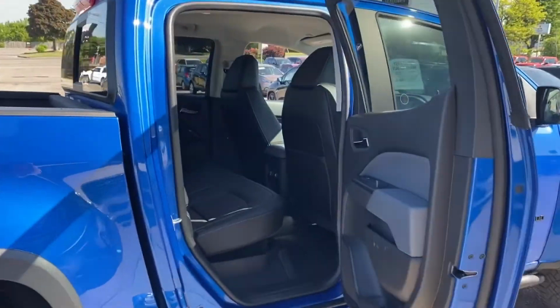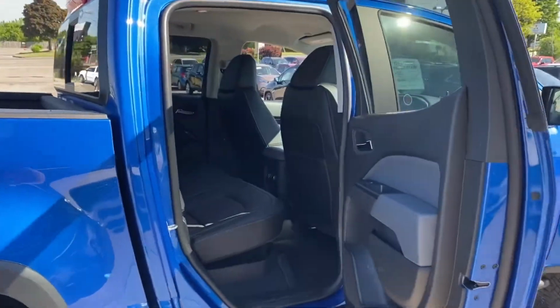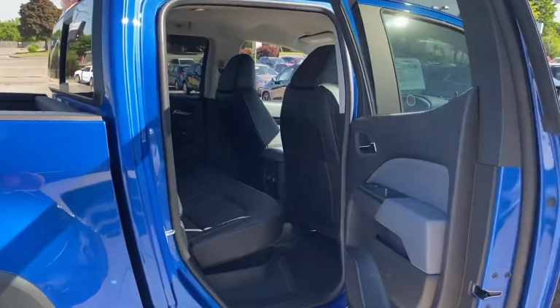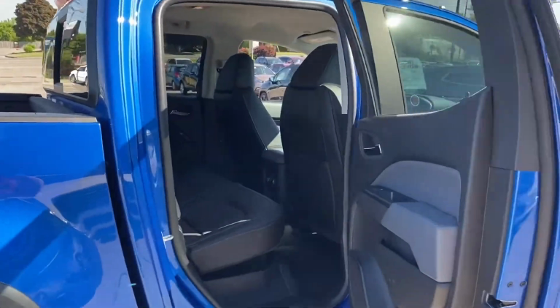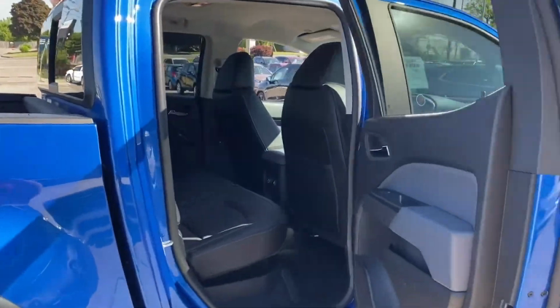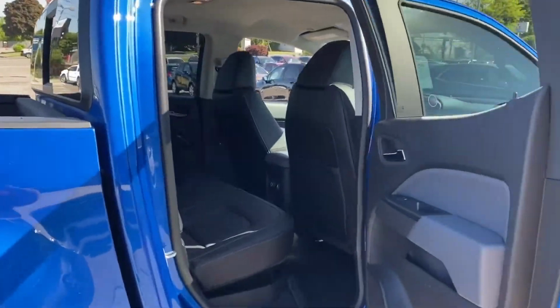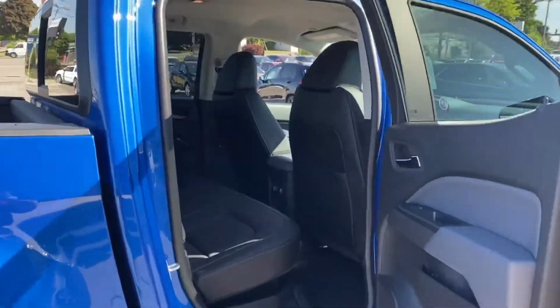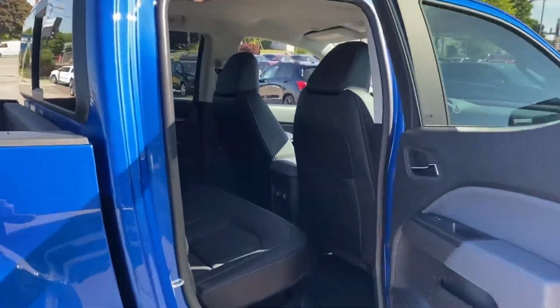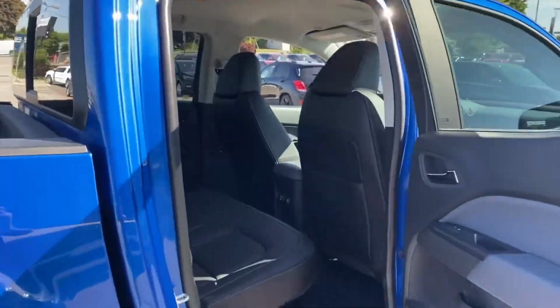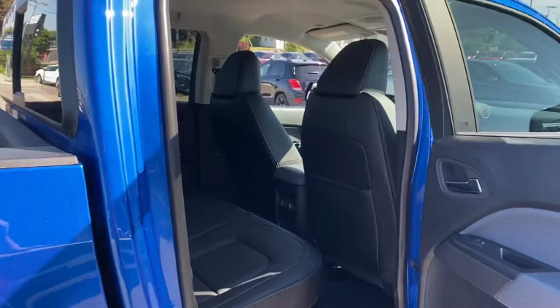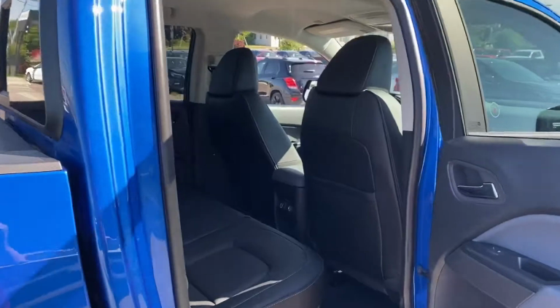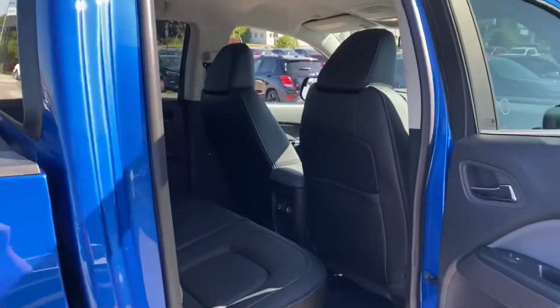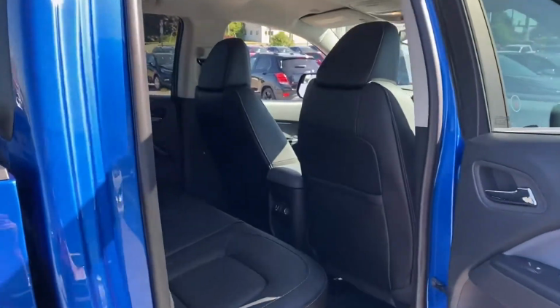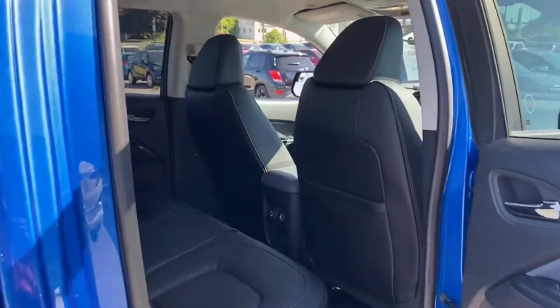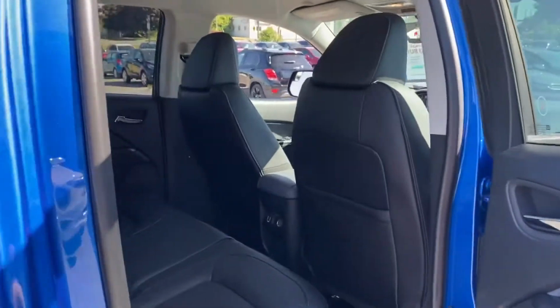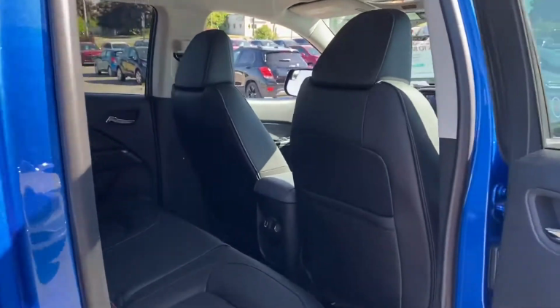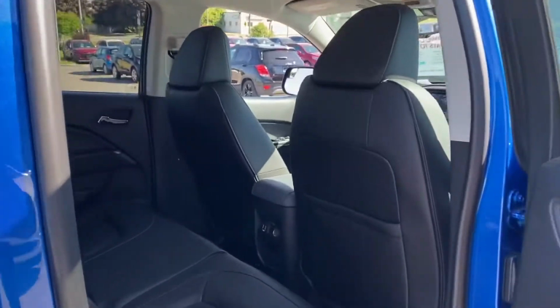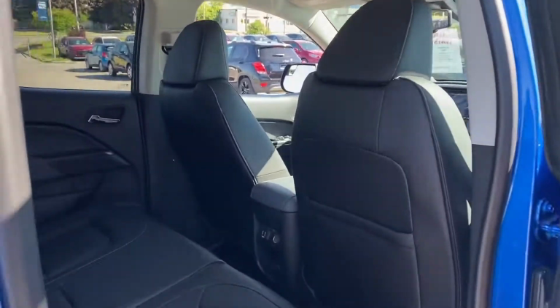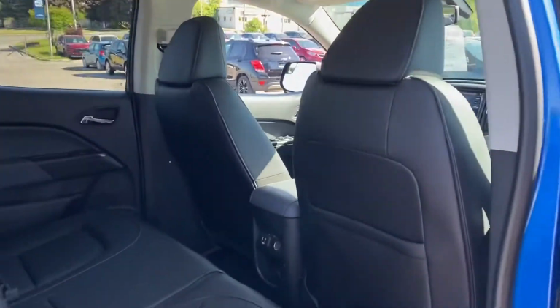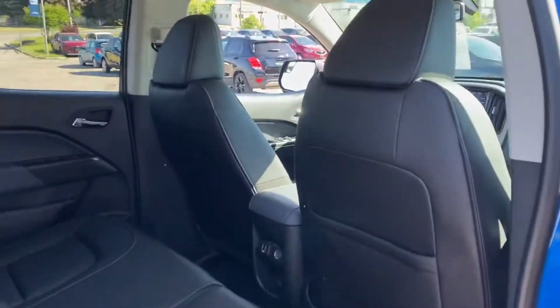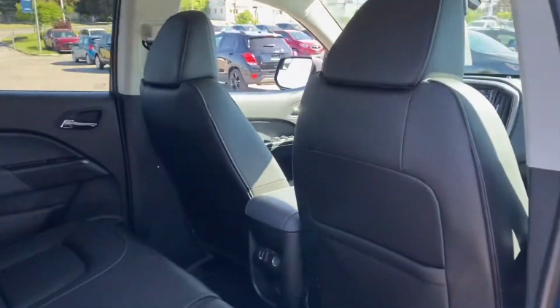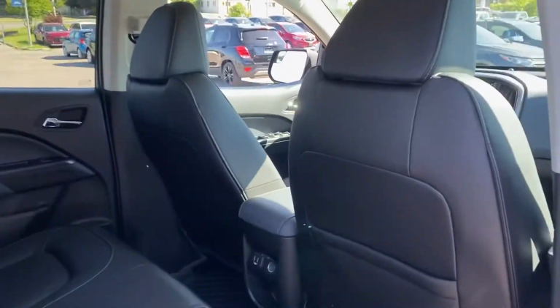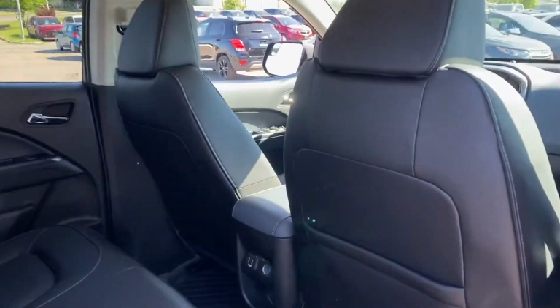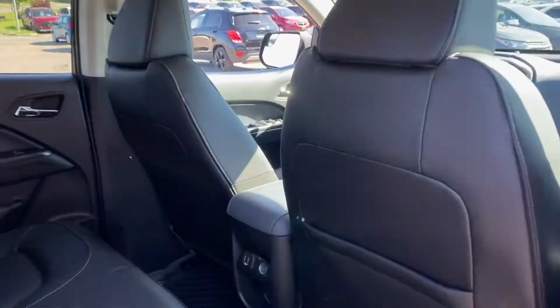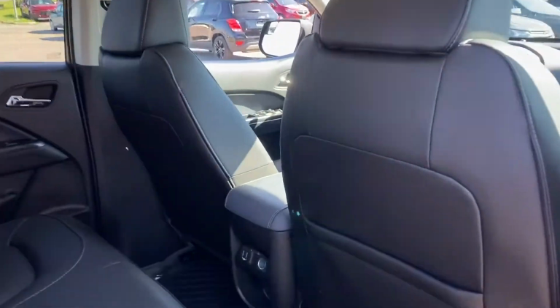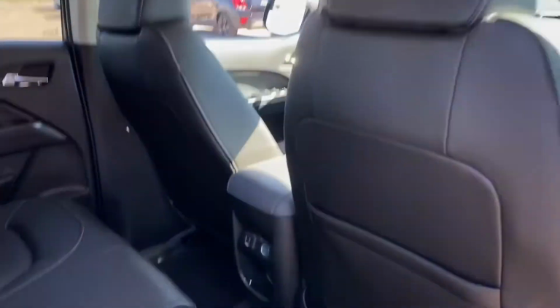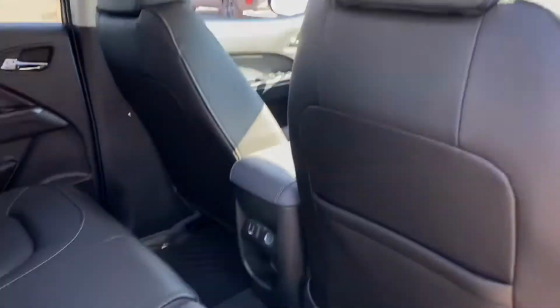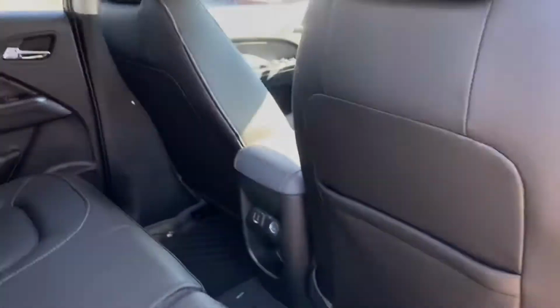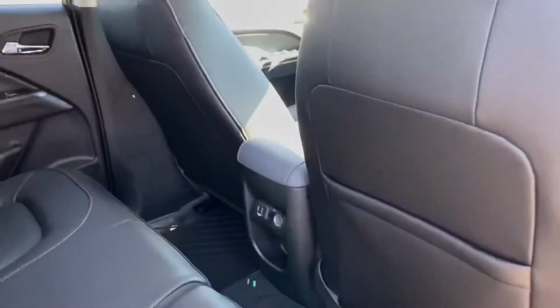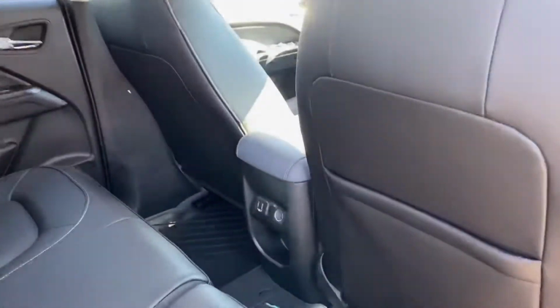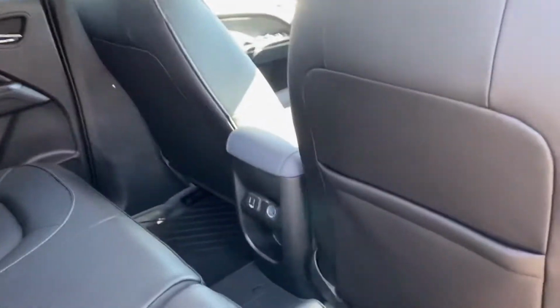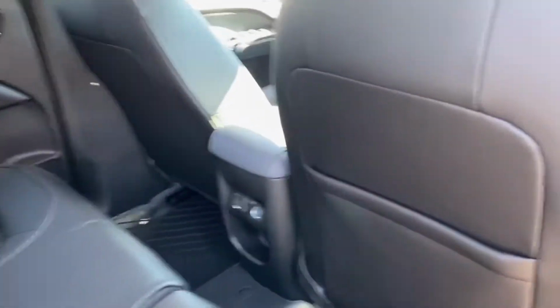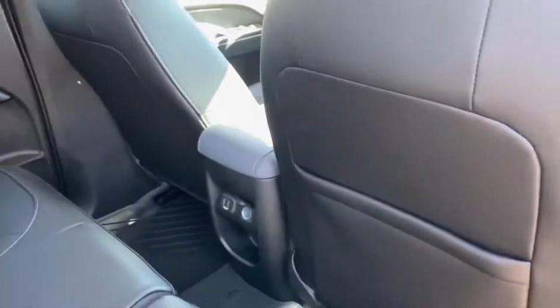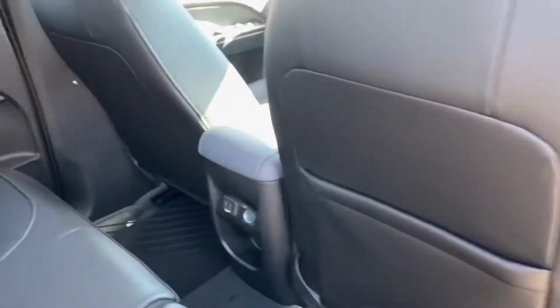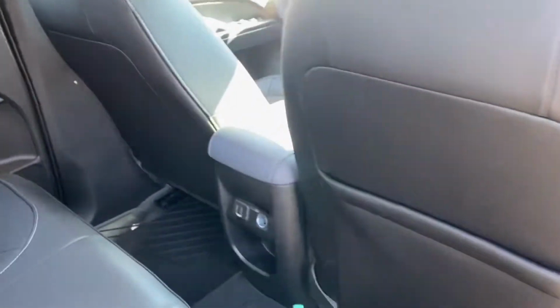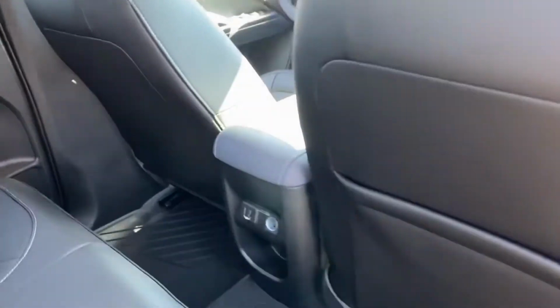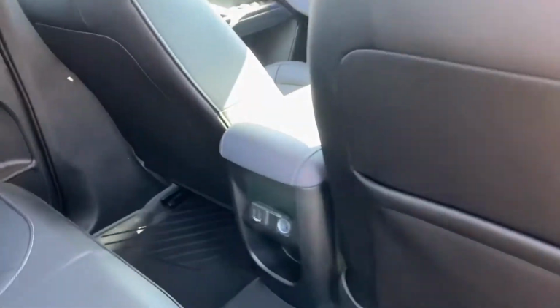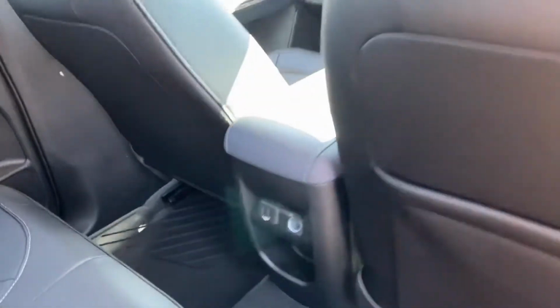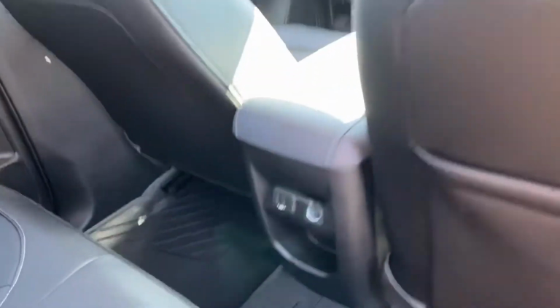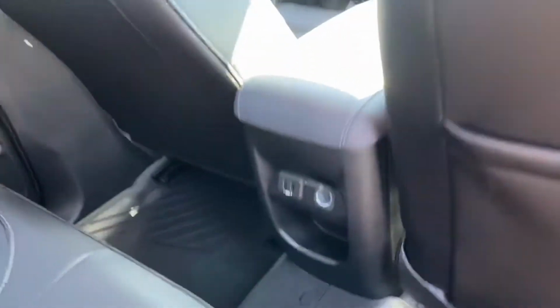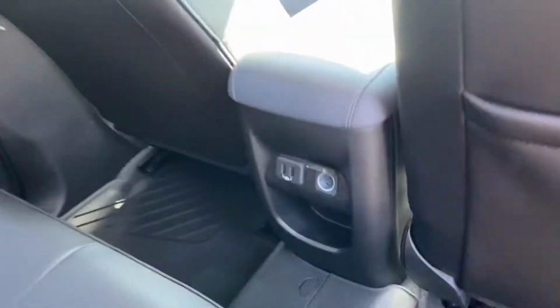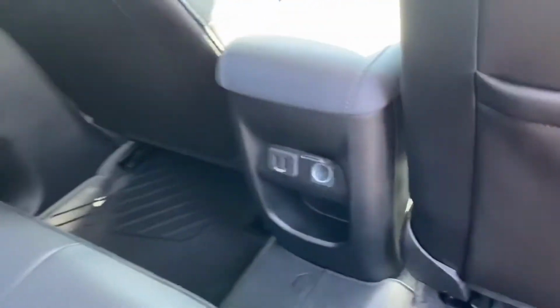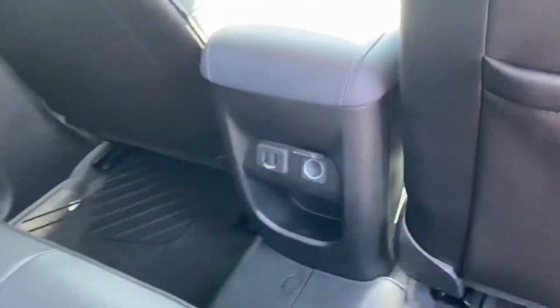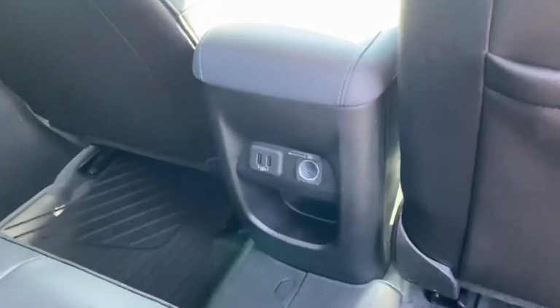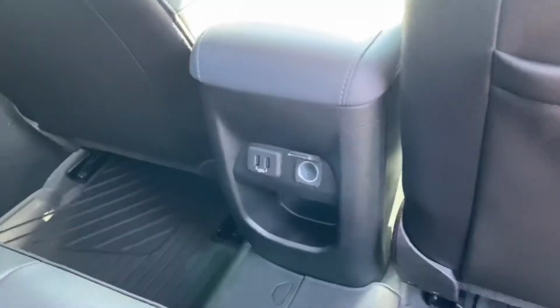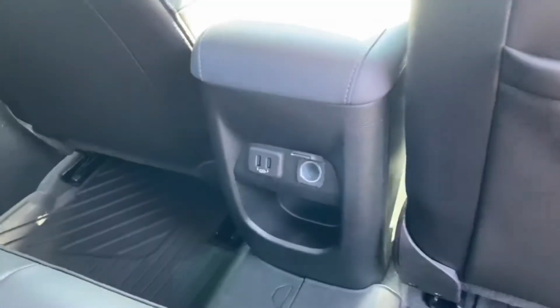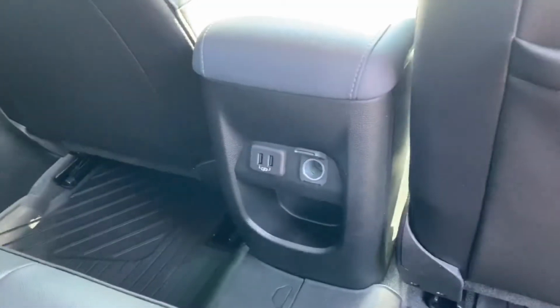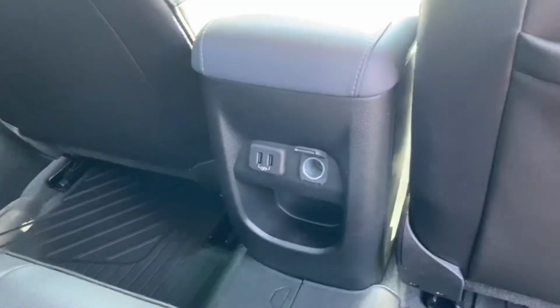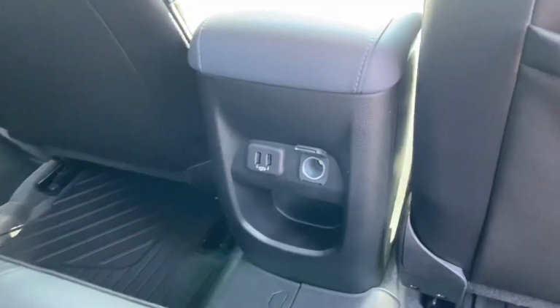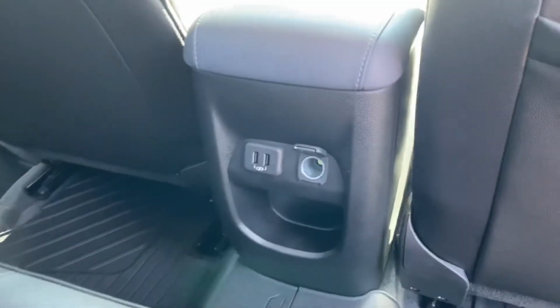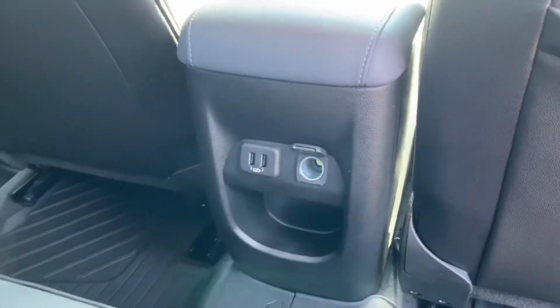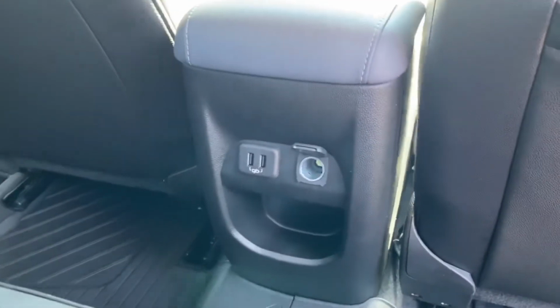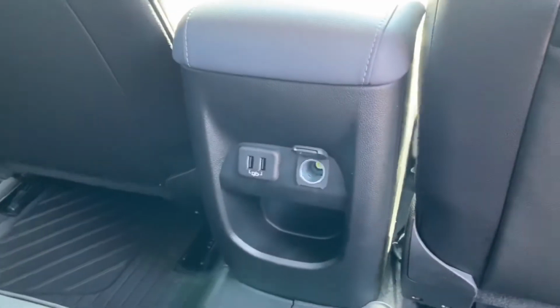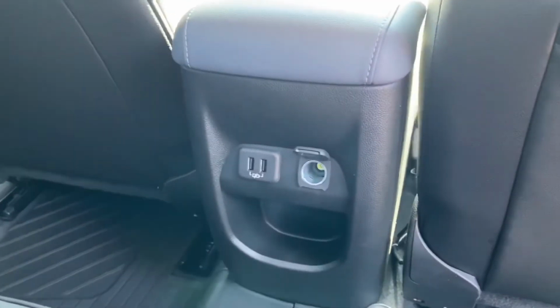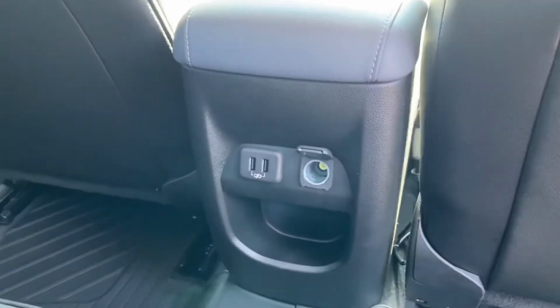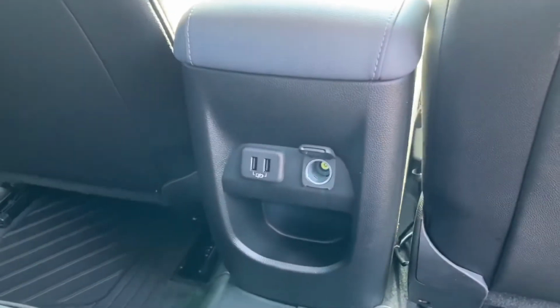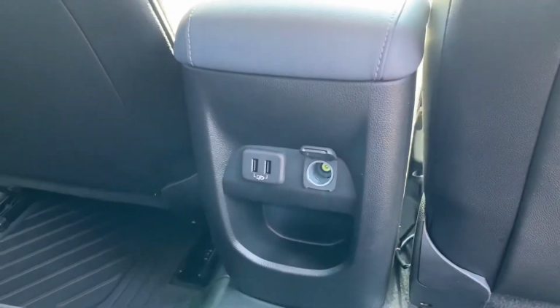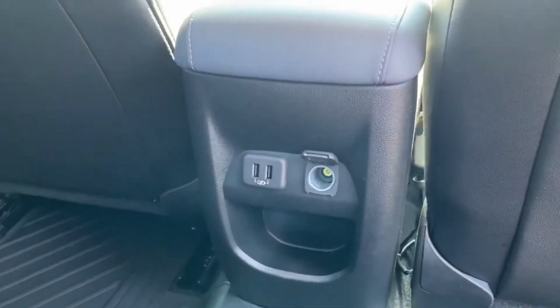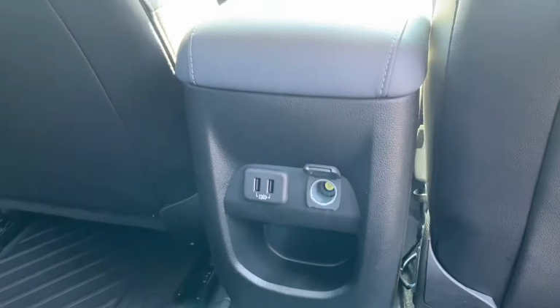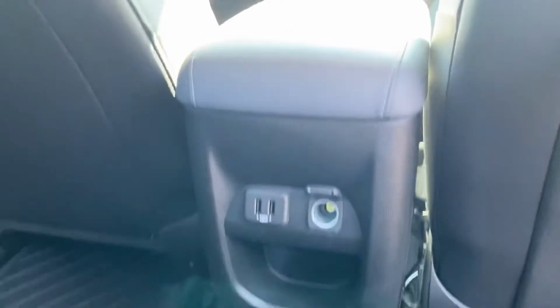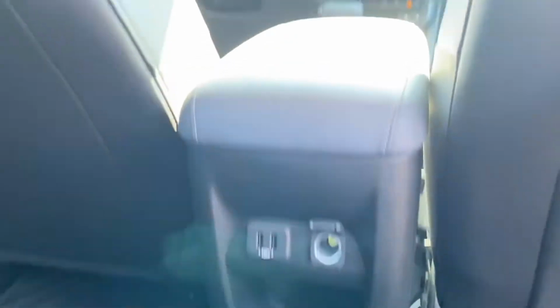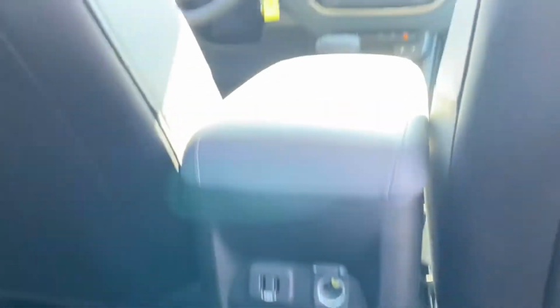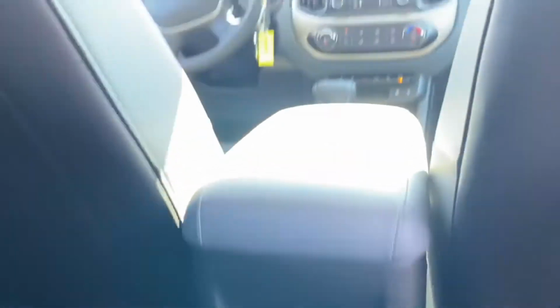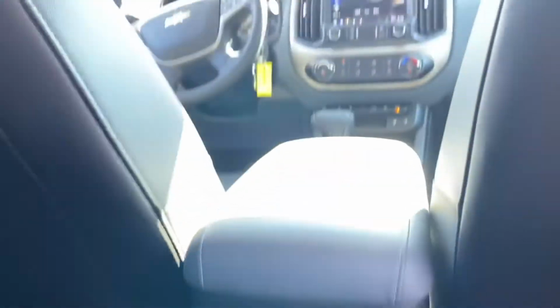Let's check out the back. Our rear occupants have both USB and 12-volt charging, and you get an awesome view from the back.